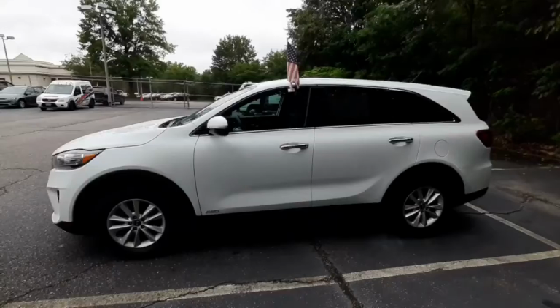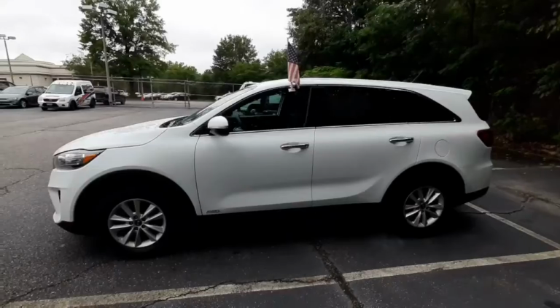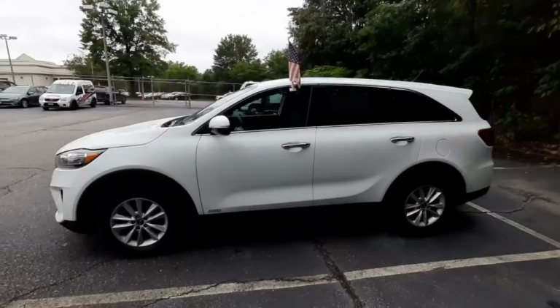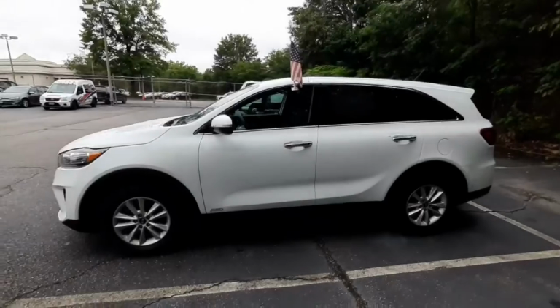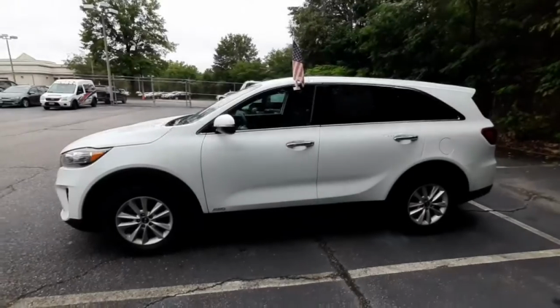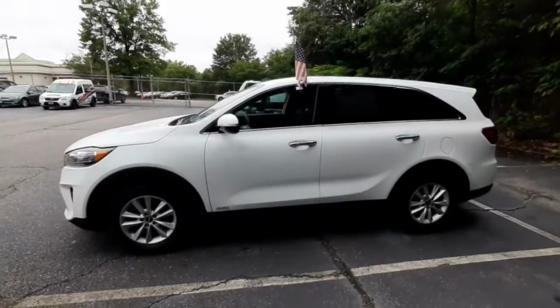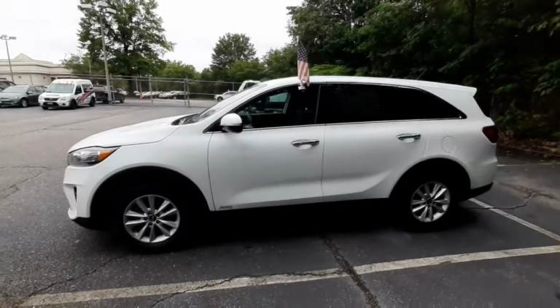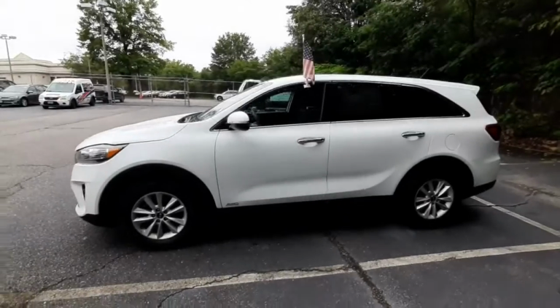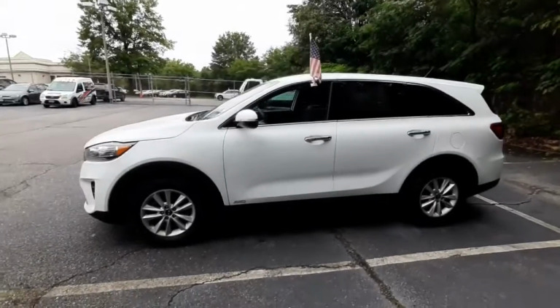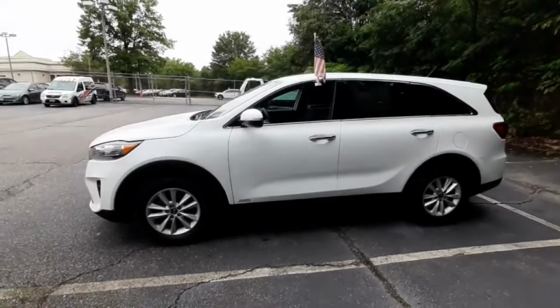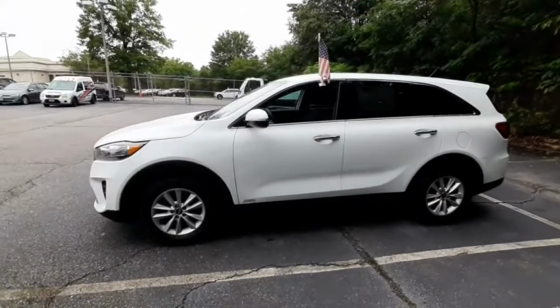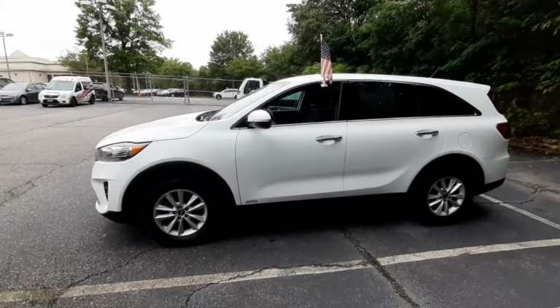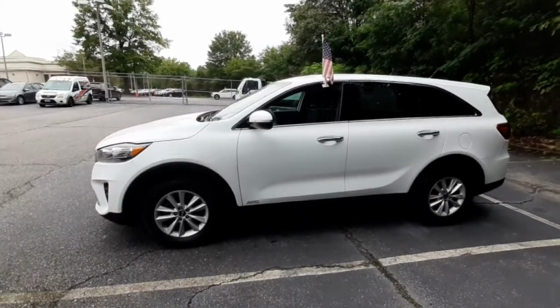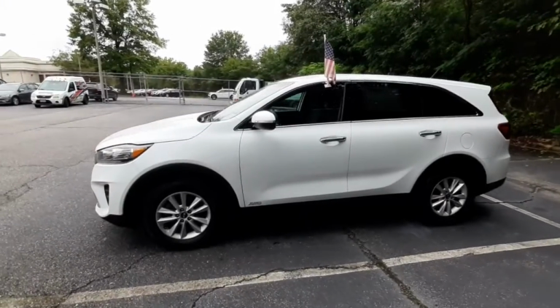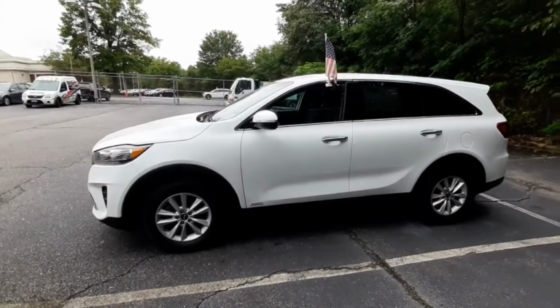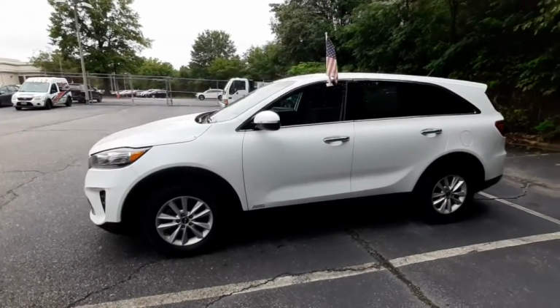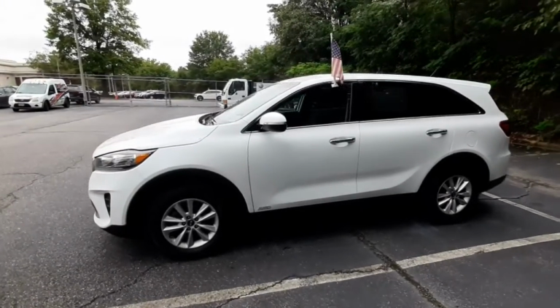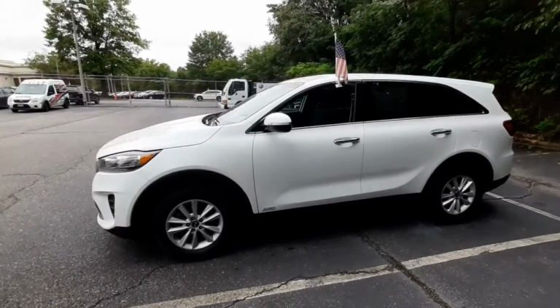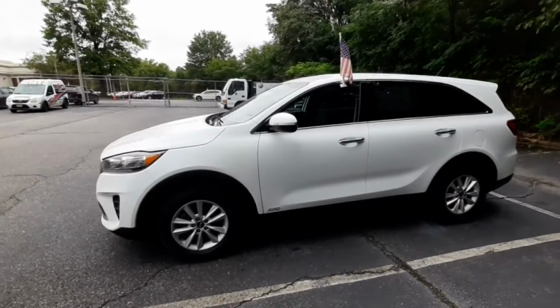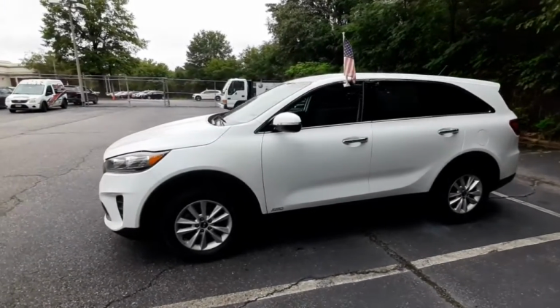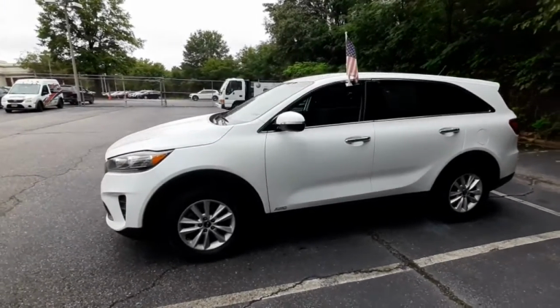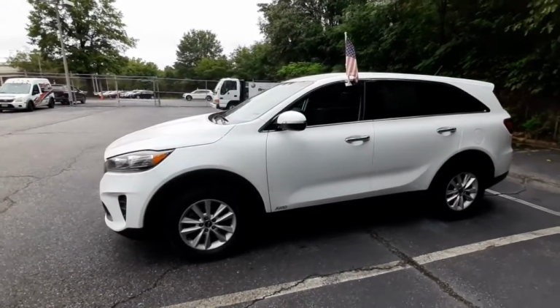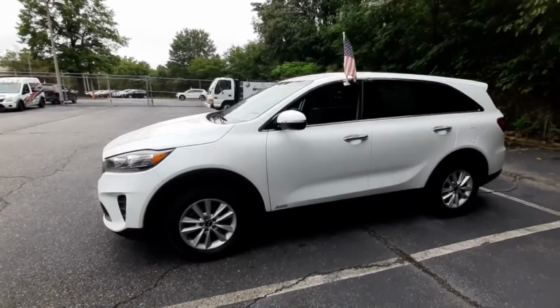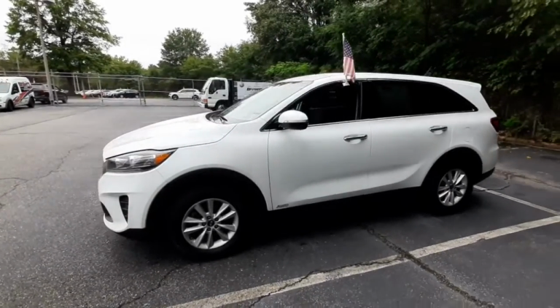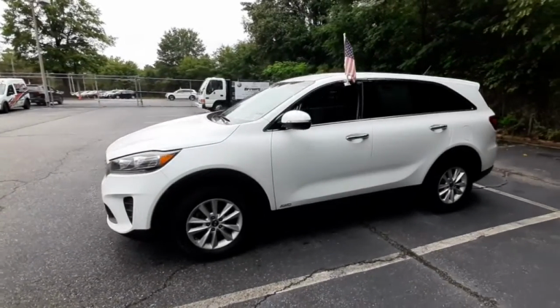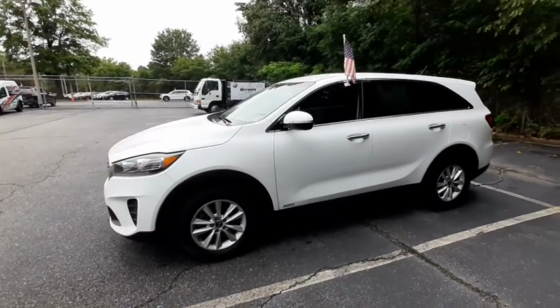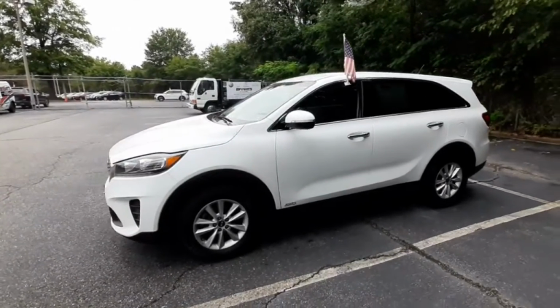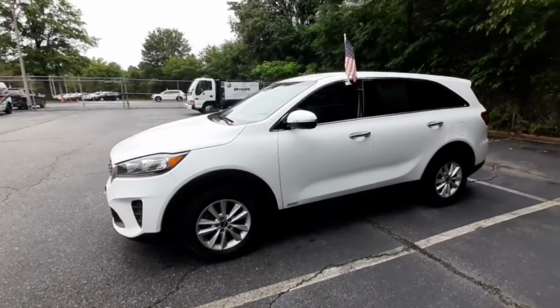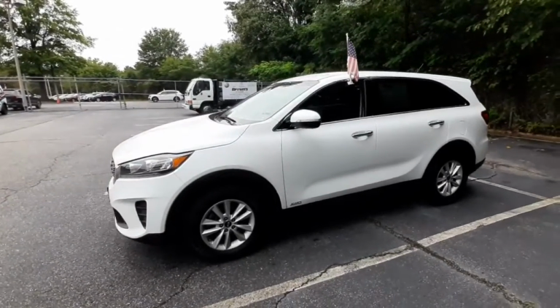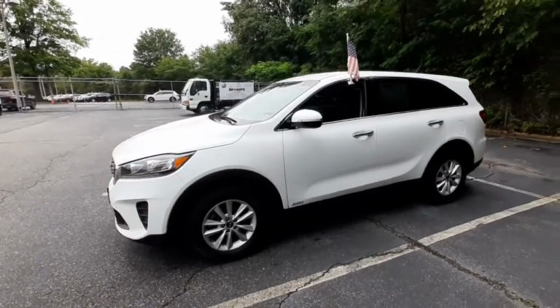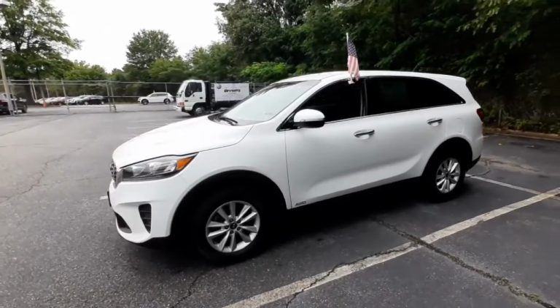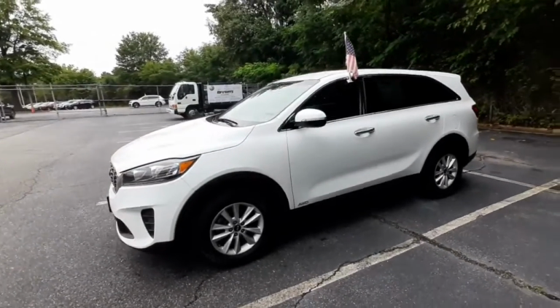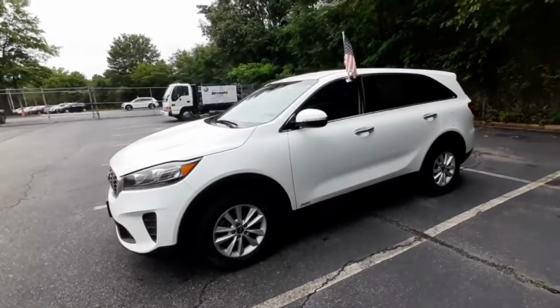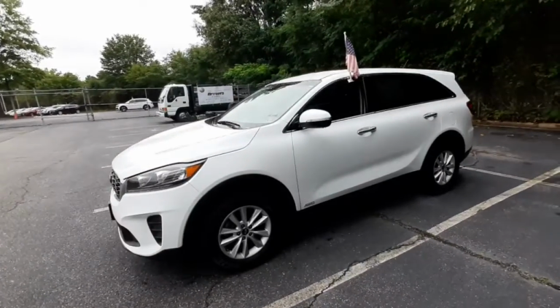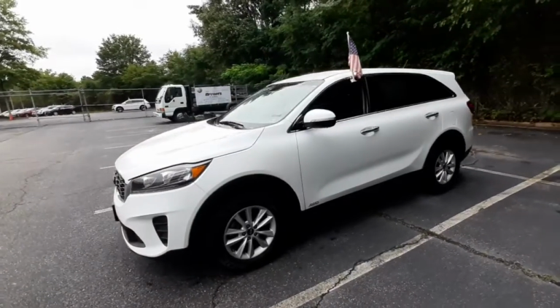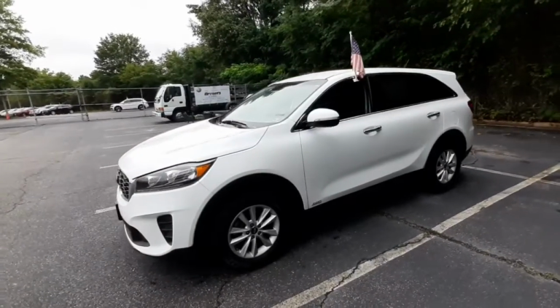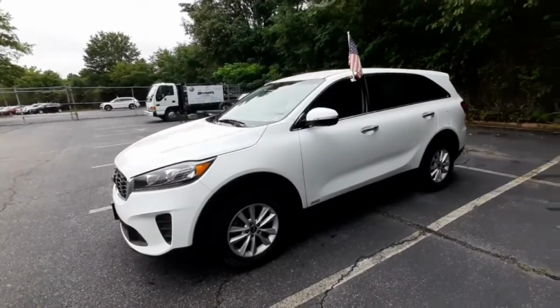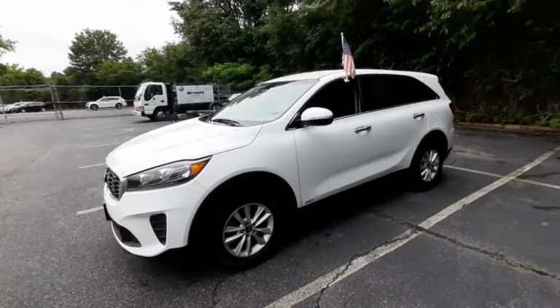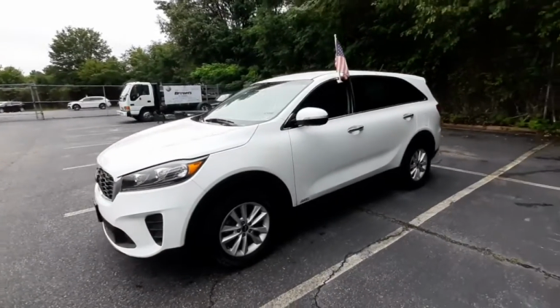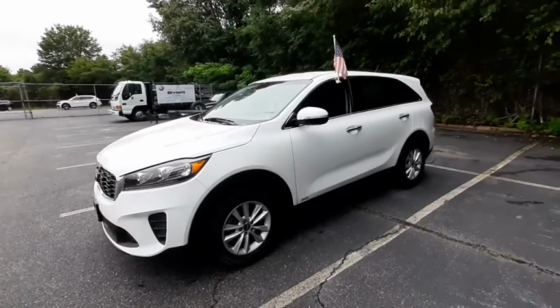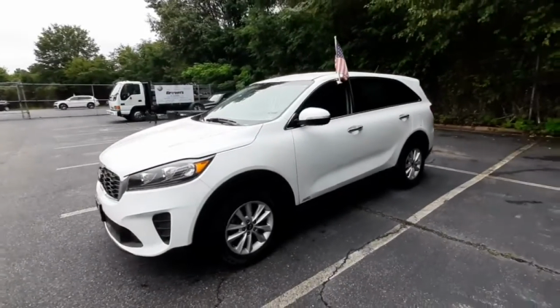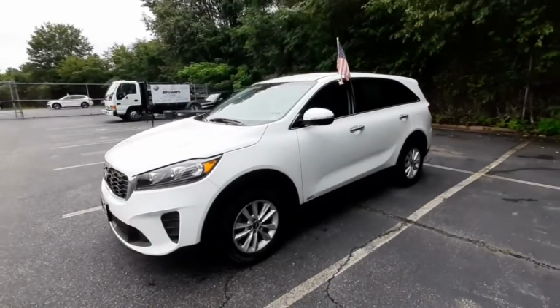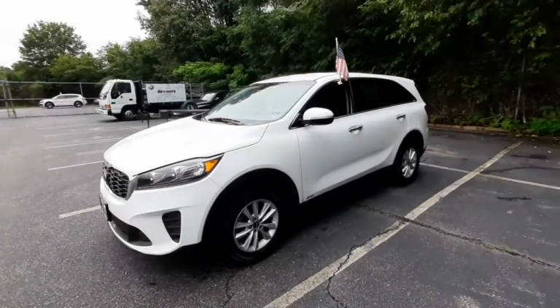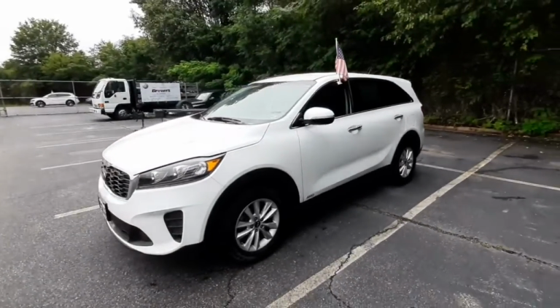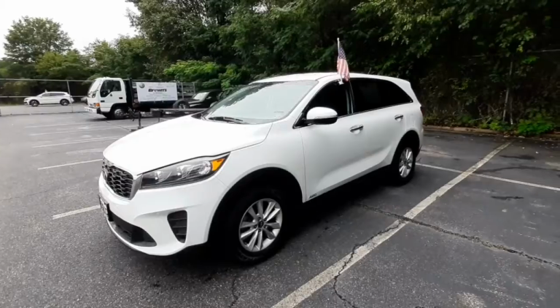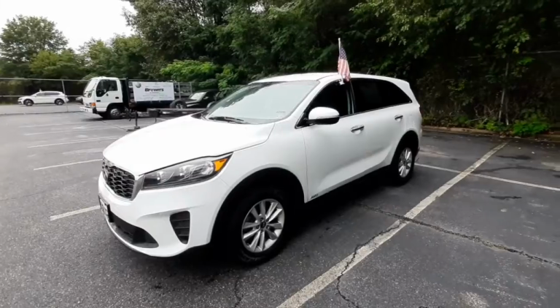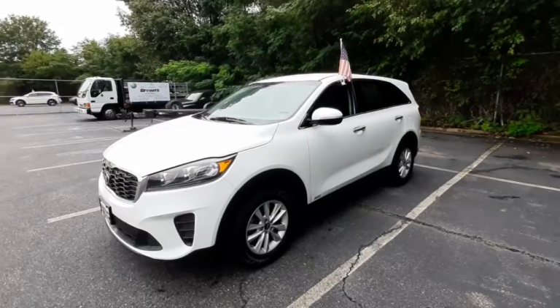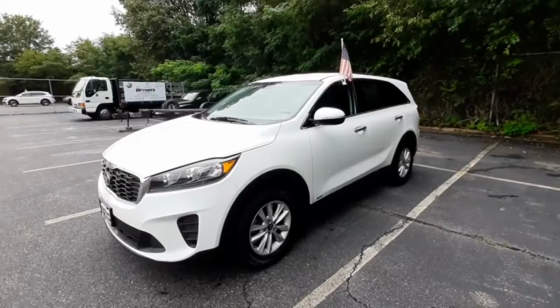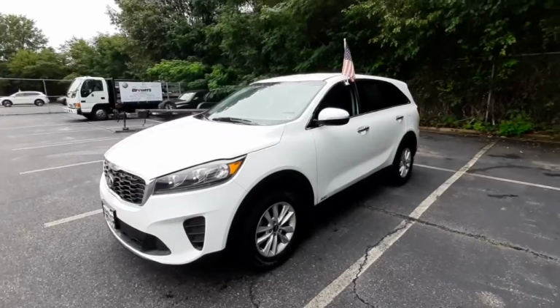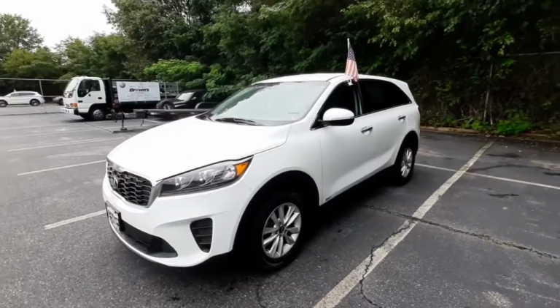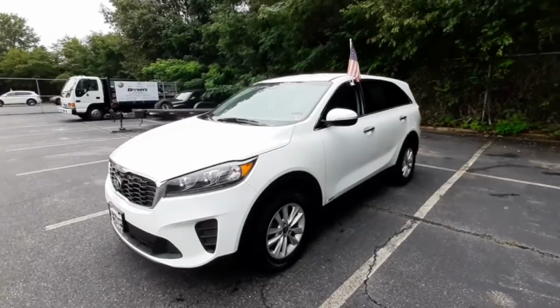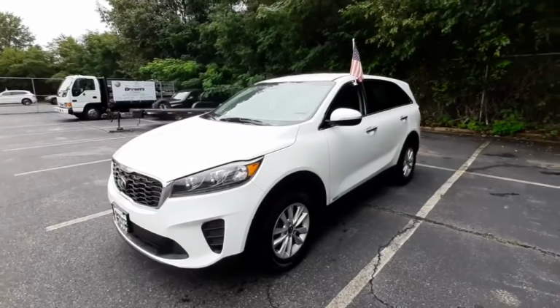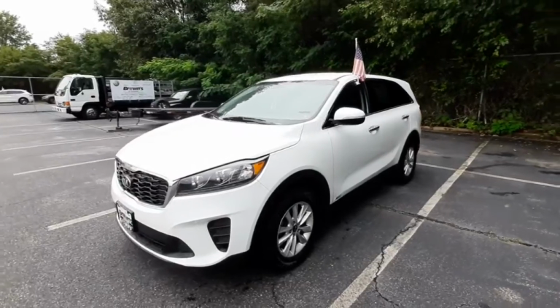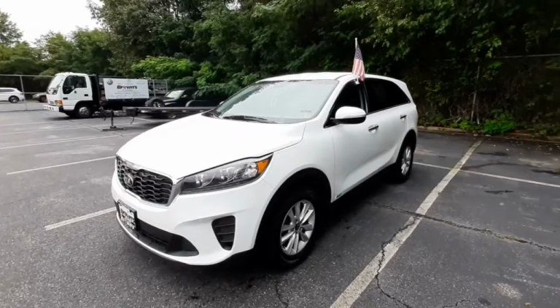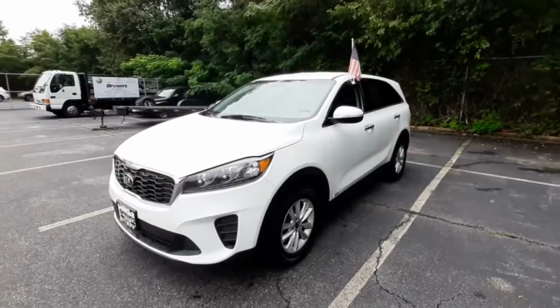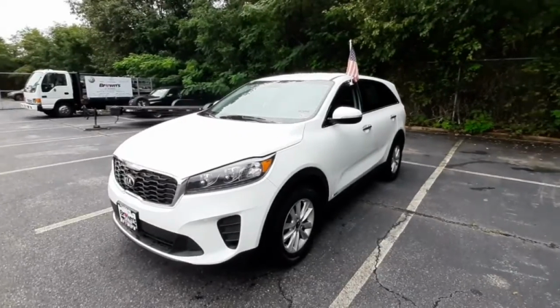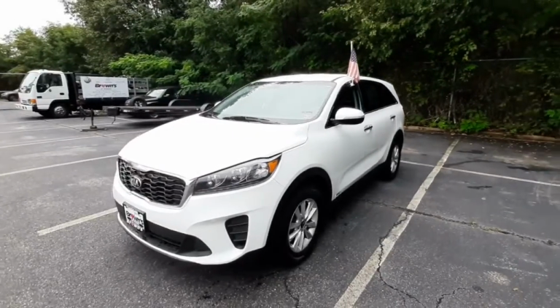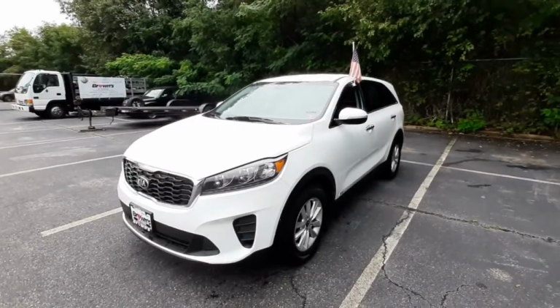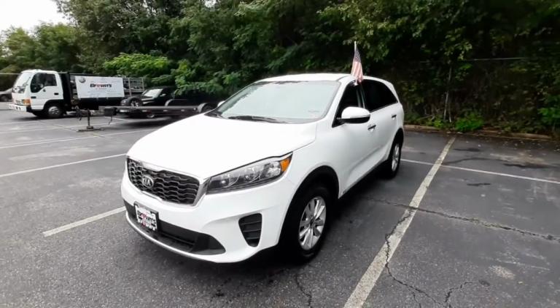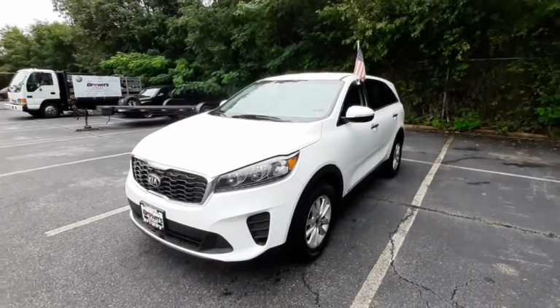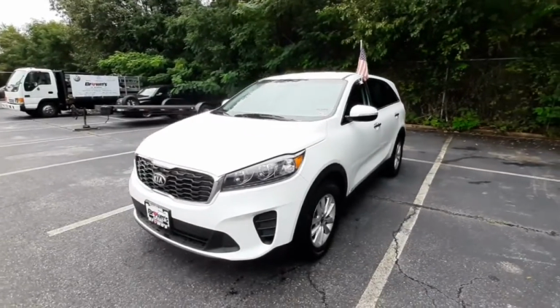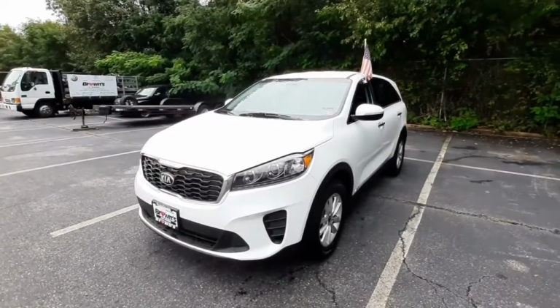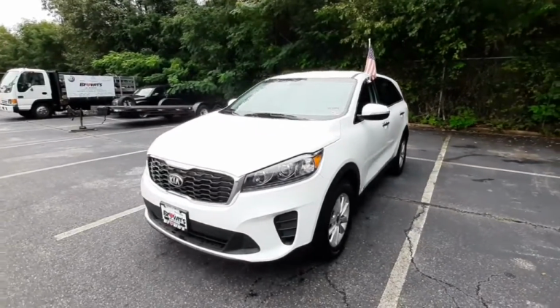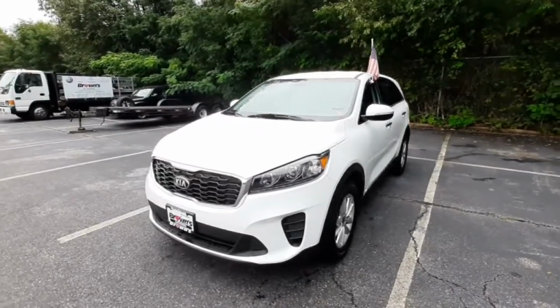Hello Lauren, my name is Amanda from Brown's Volkswagen dealership in Midlothian, and this is the 2019 Kia Sorento LX.